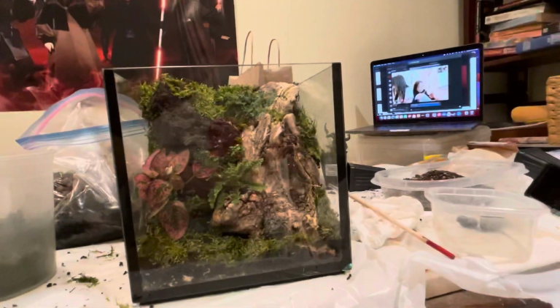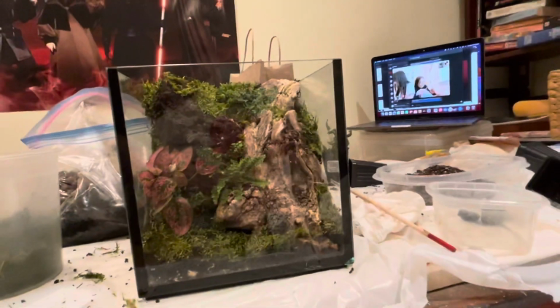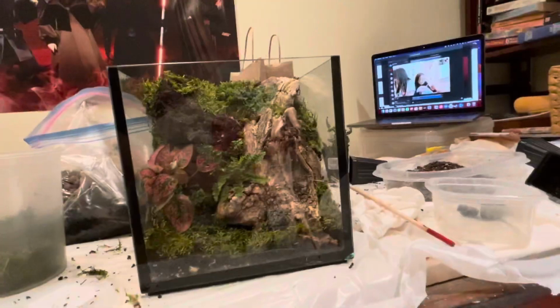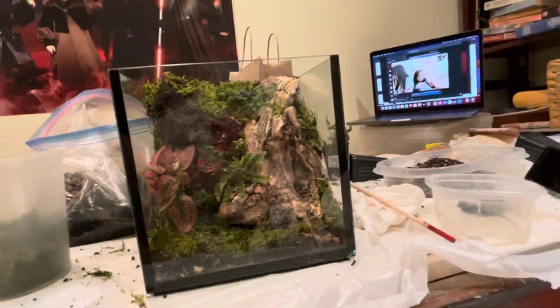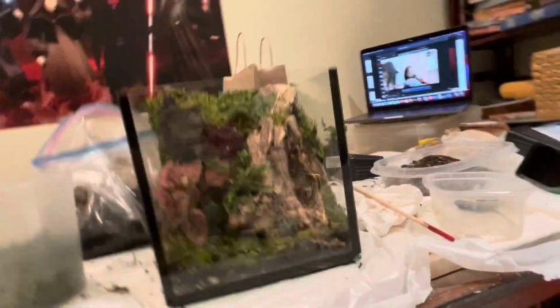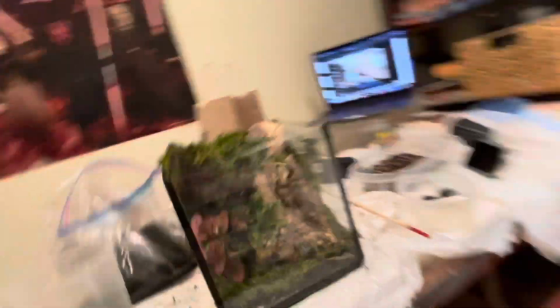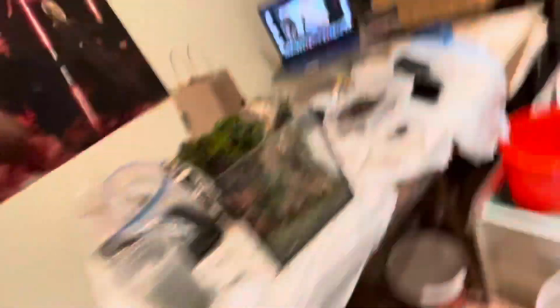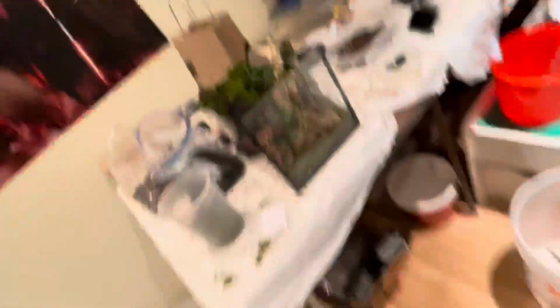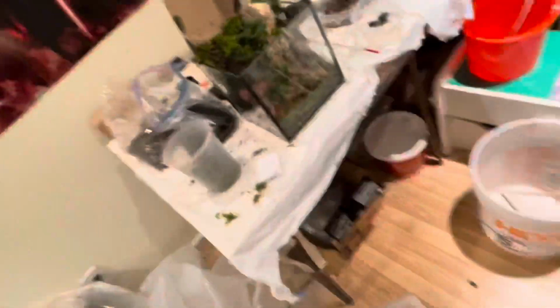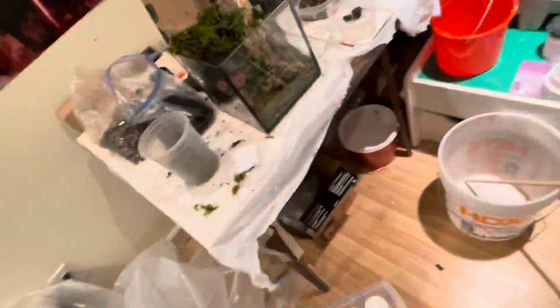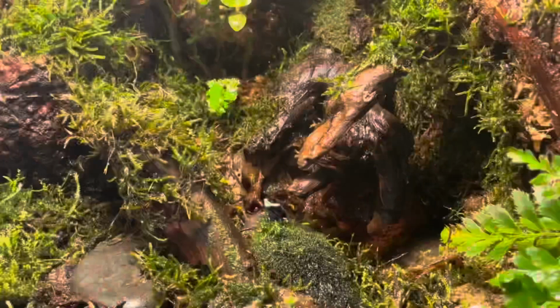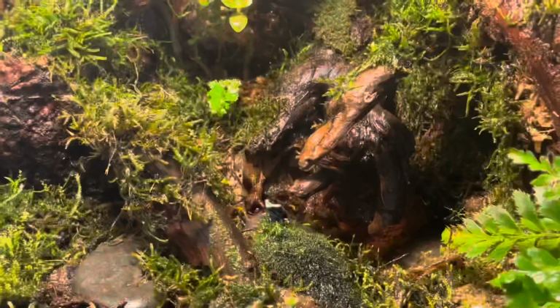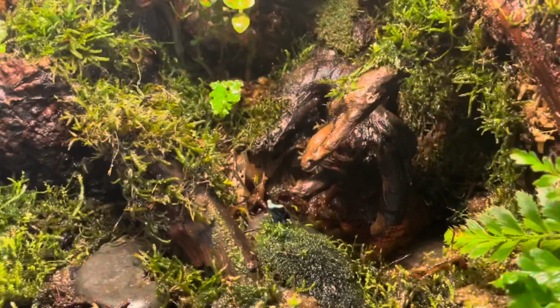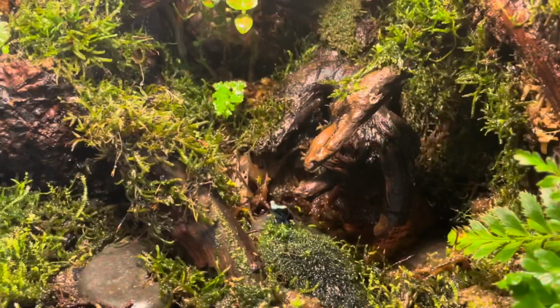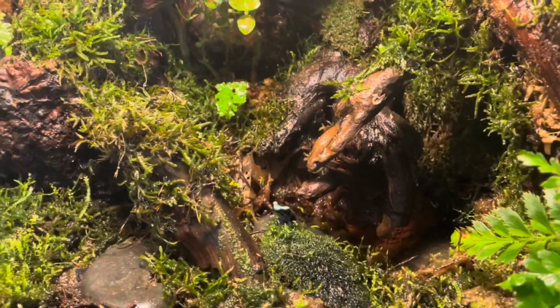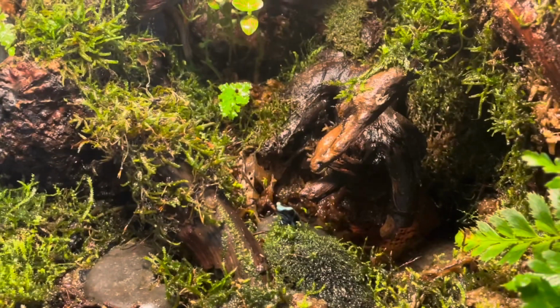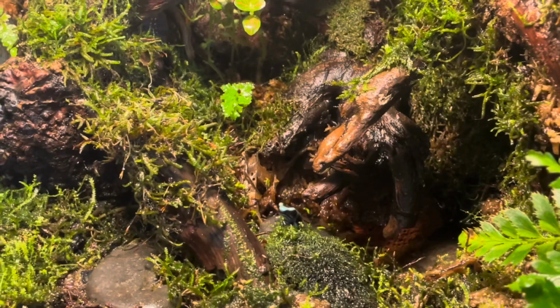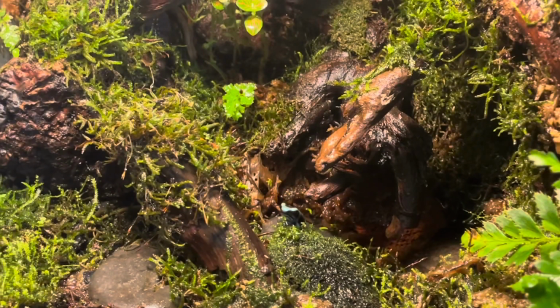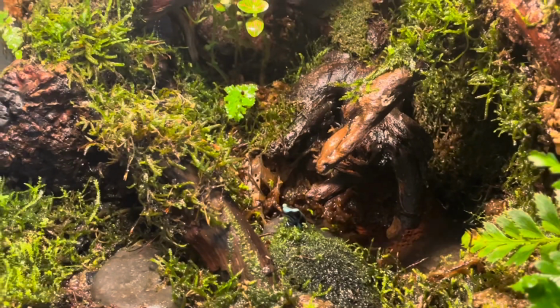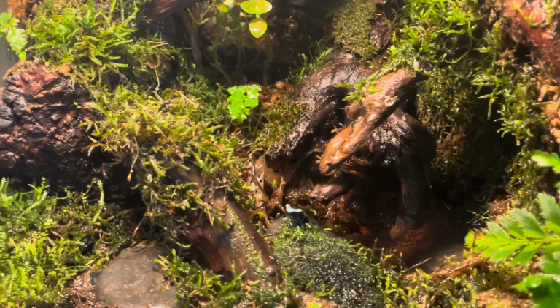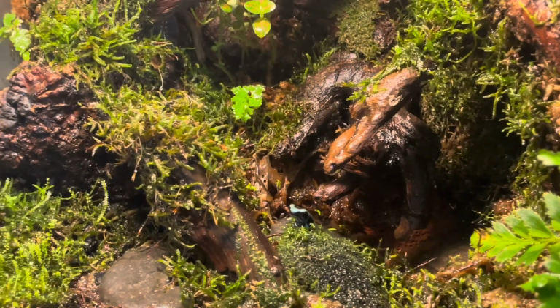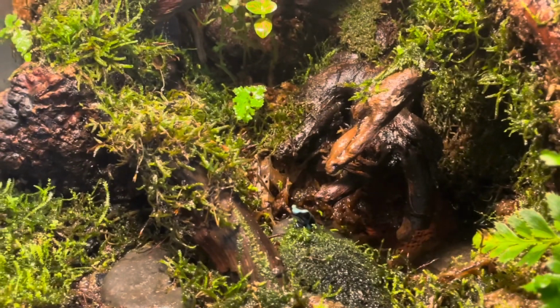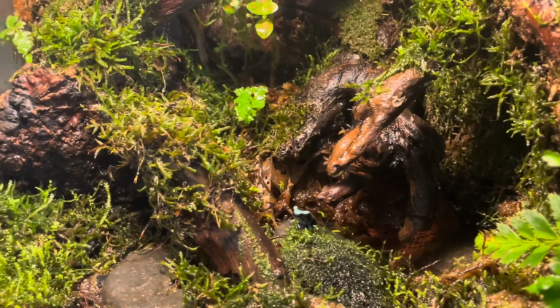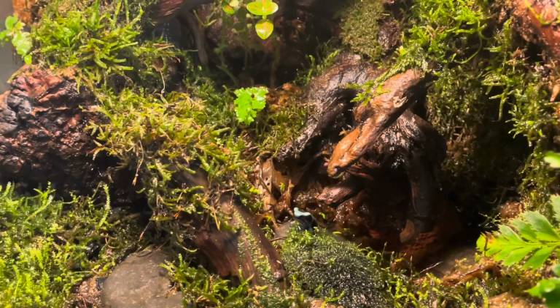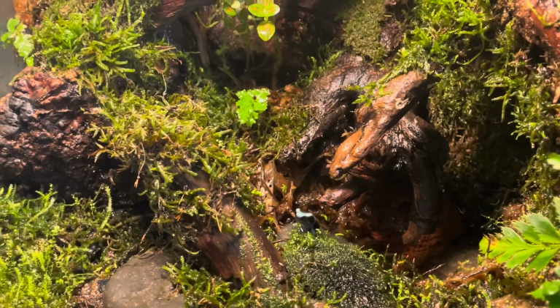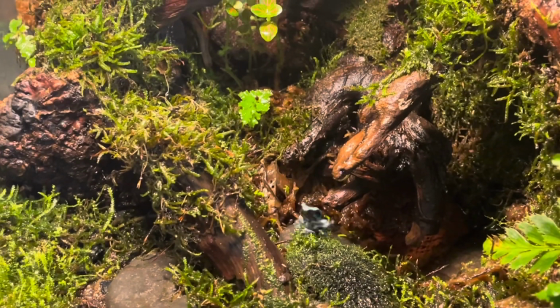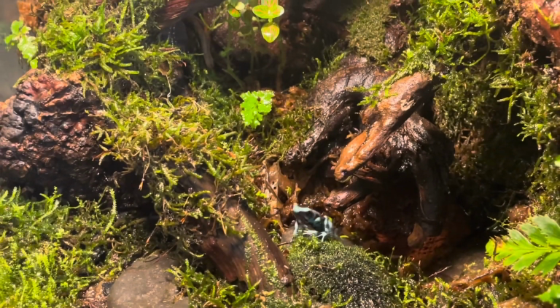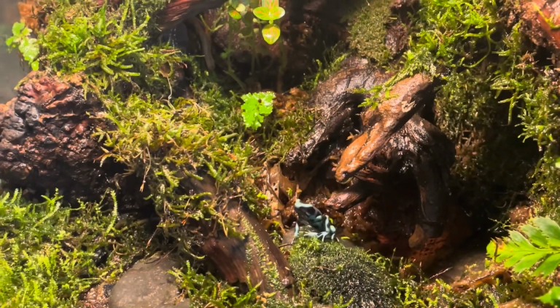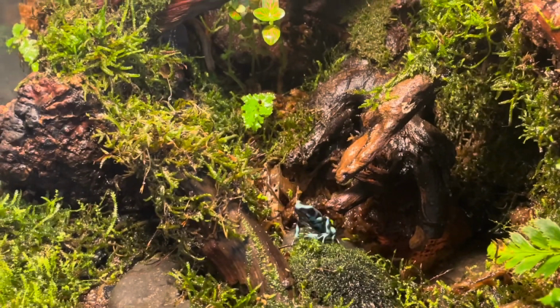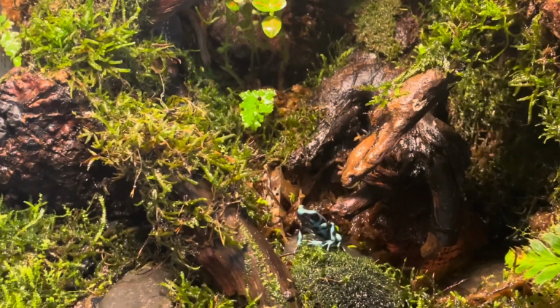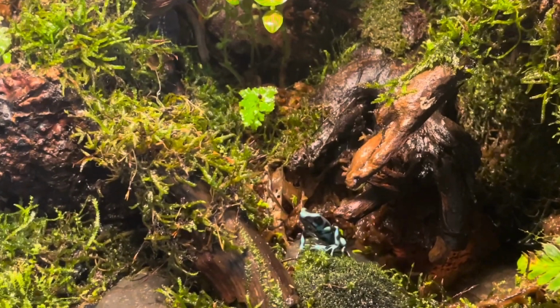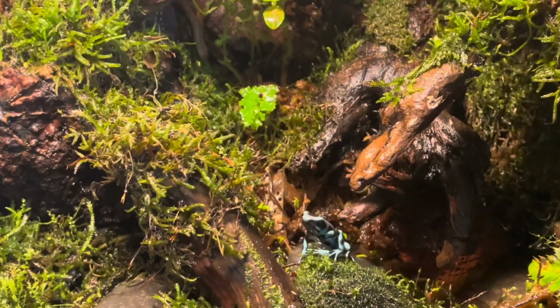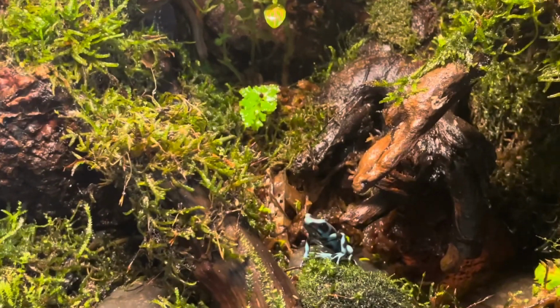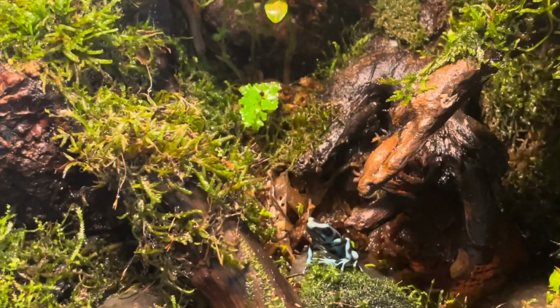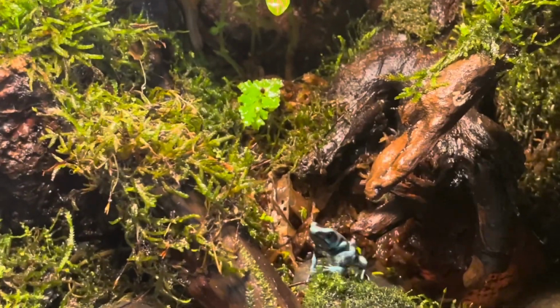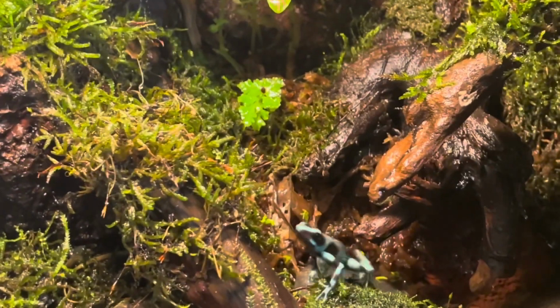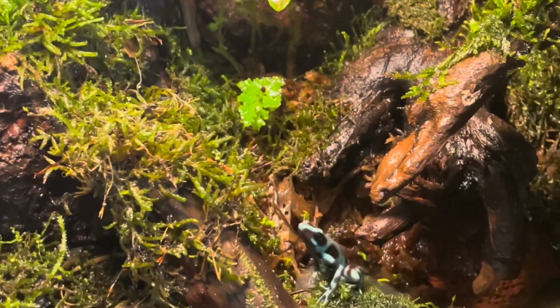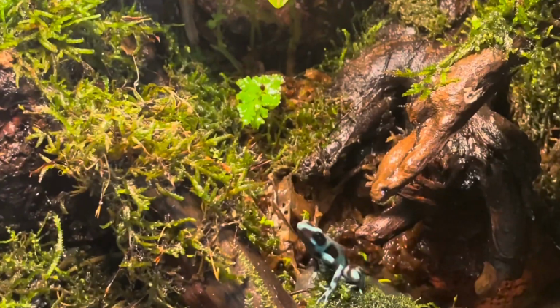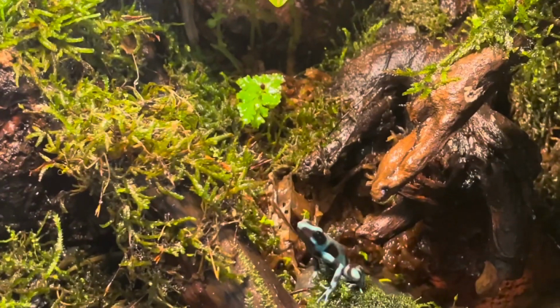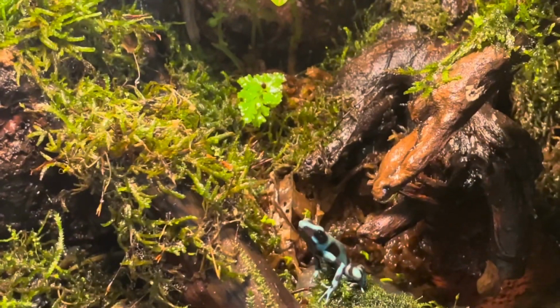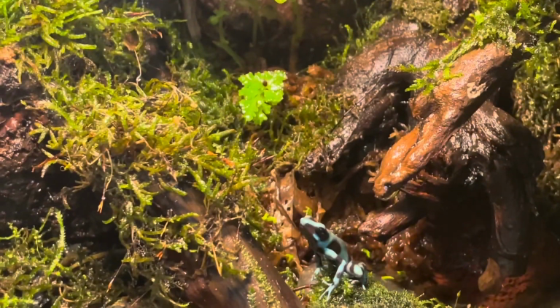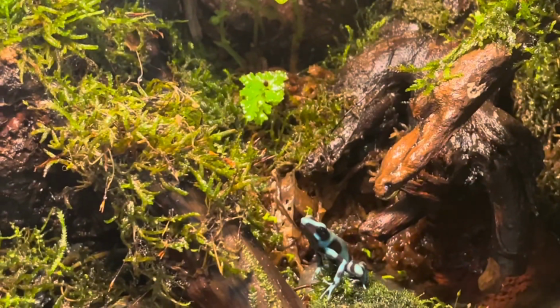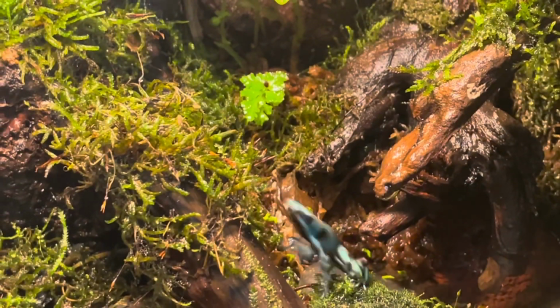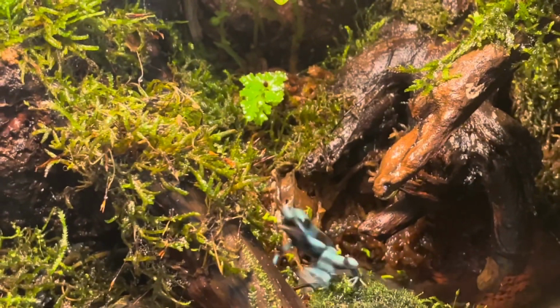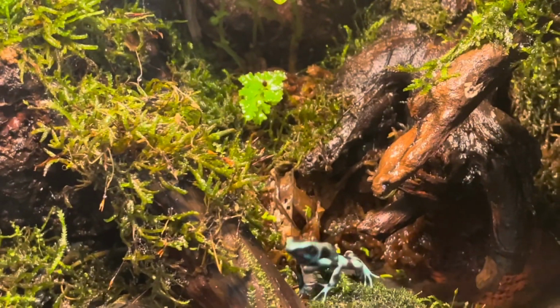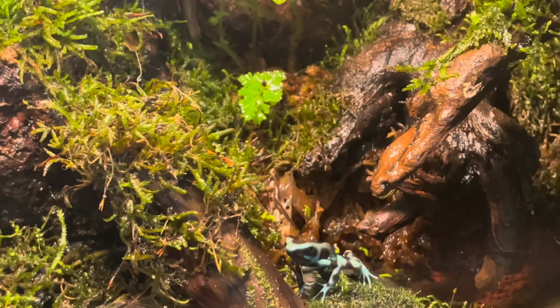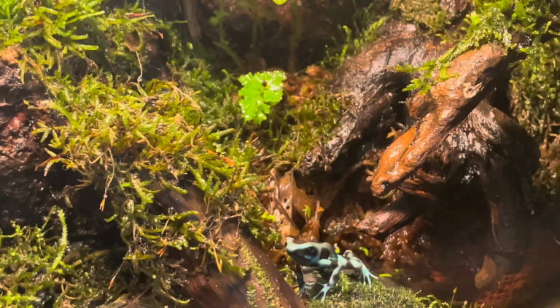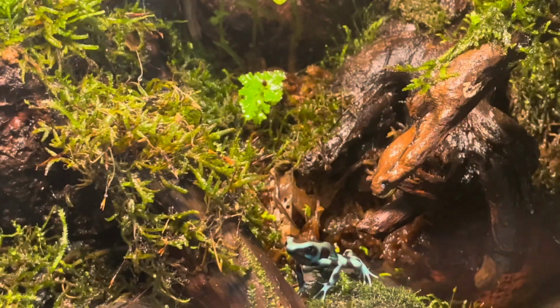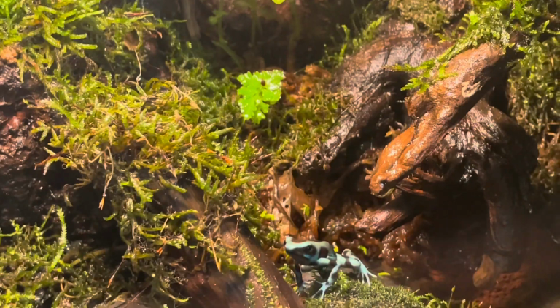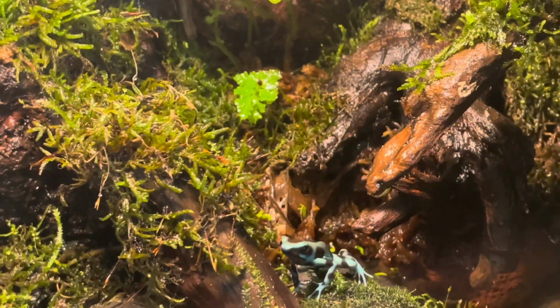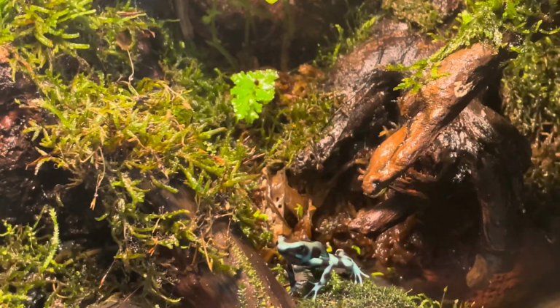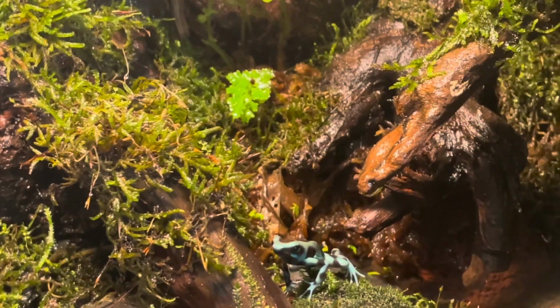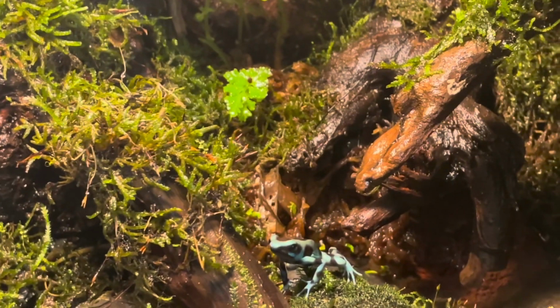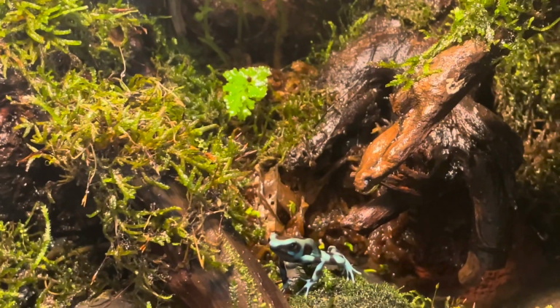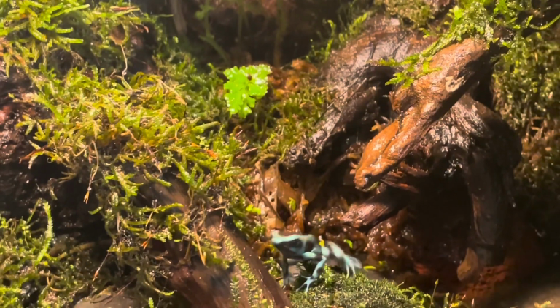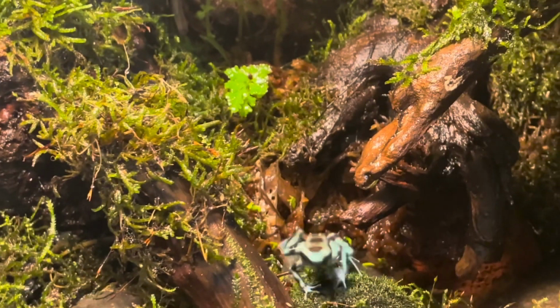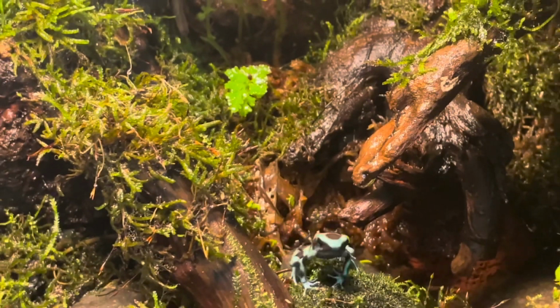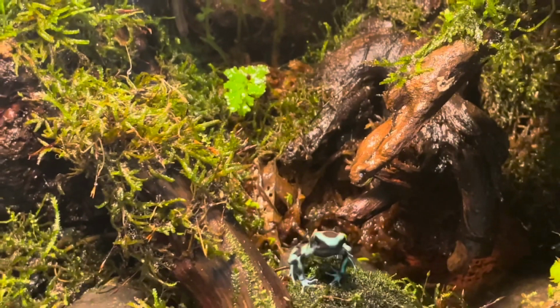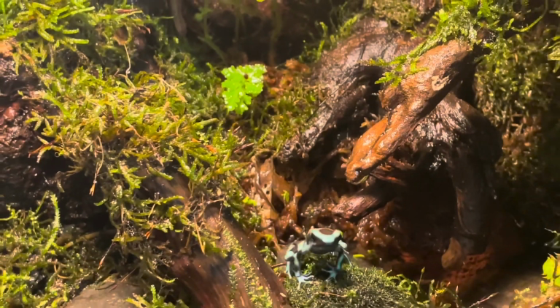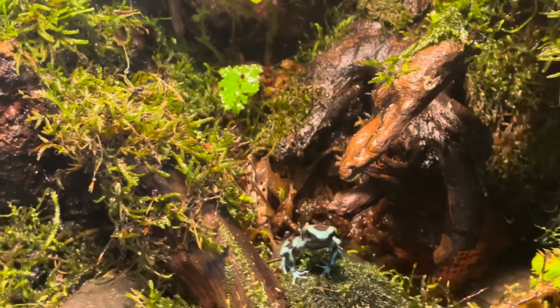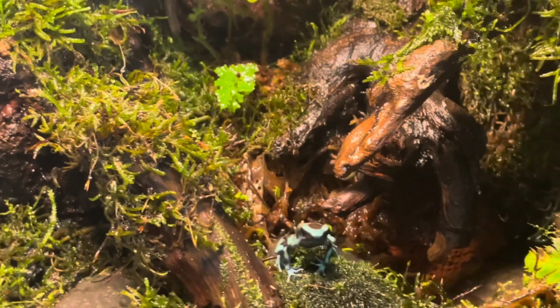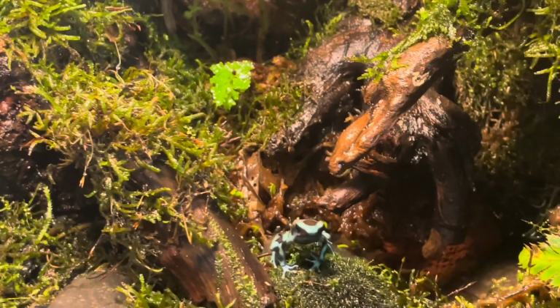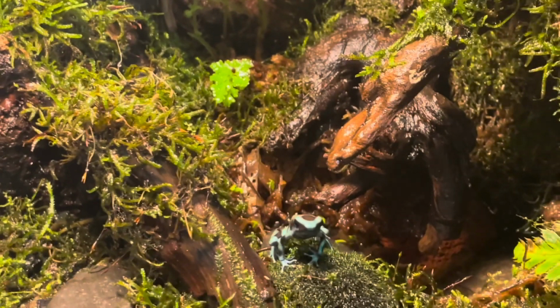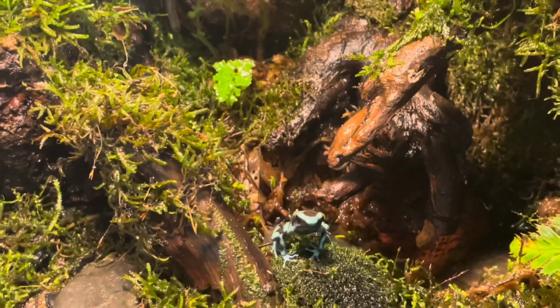And there it is! Now let's take a break to hang out with my frog, Grog. A build video of his terrarium is coming soon — he's a poison dart frog.